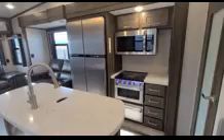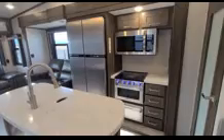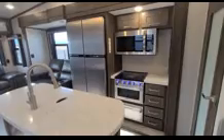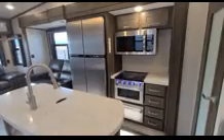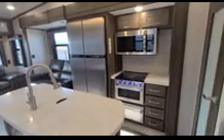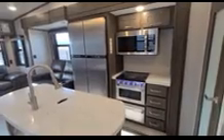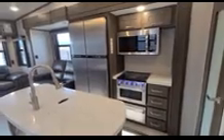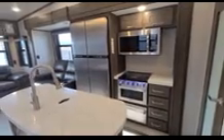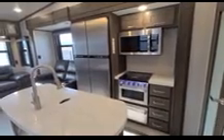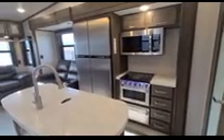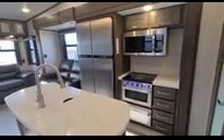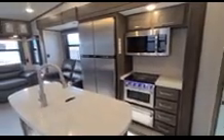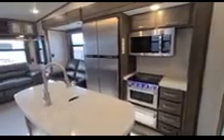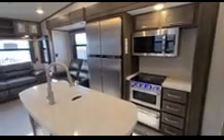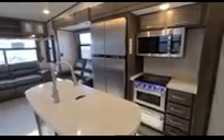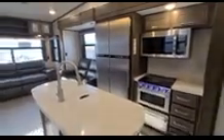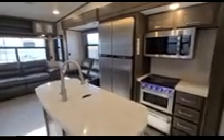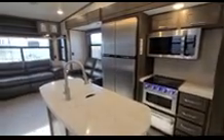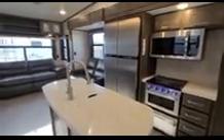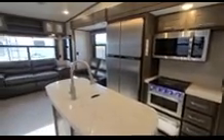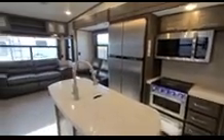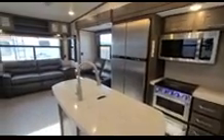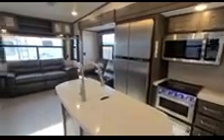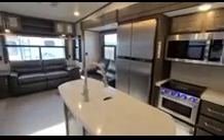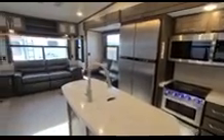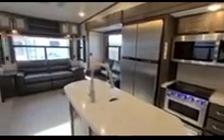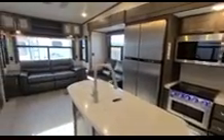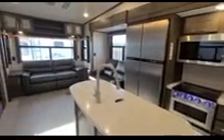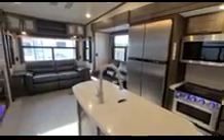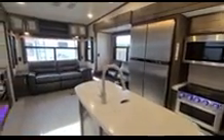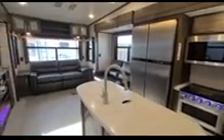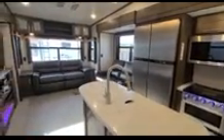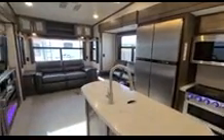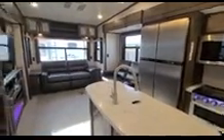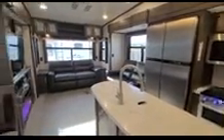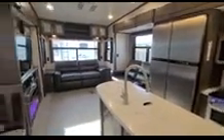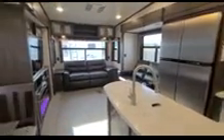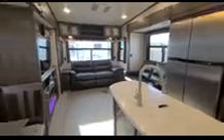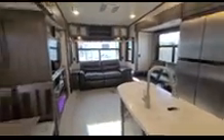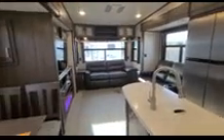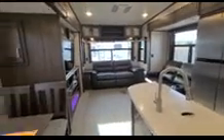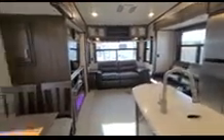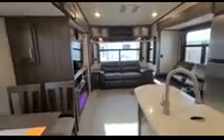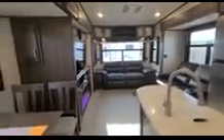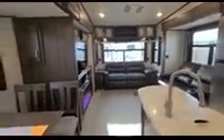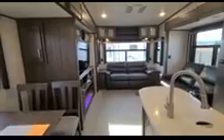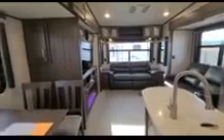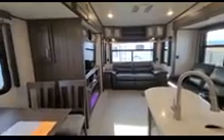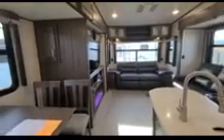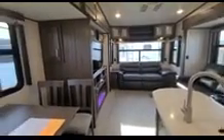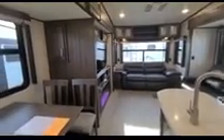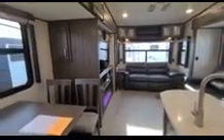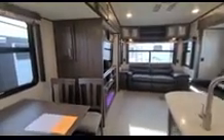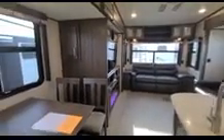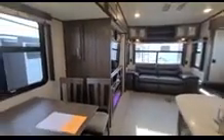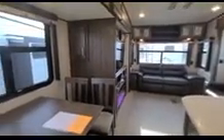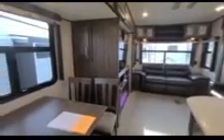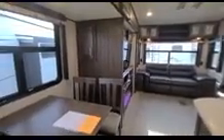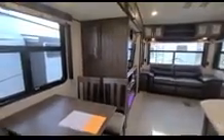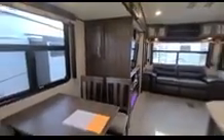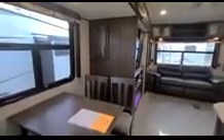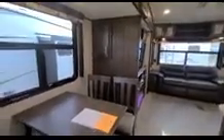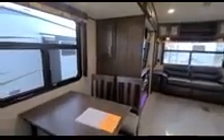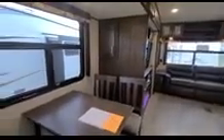Hey everybody, this is Chris at Copper City RV. Today we're going to look at the interior of the Laredo 325 RL.